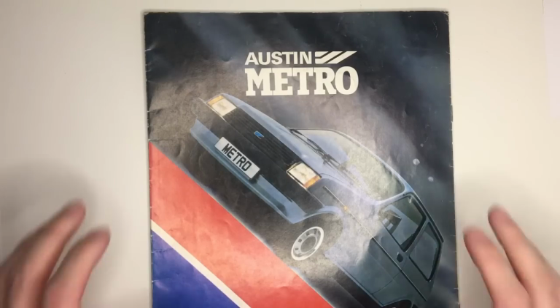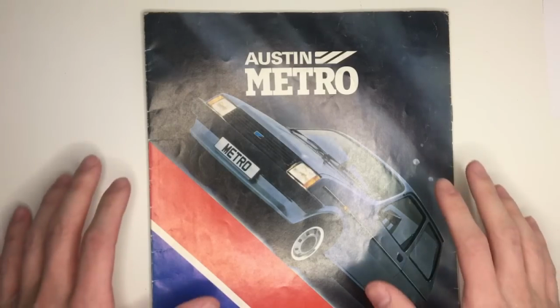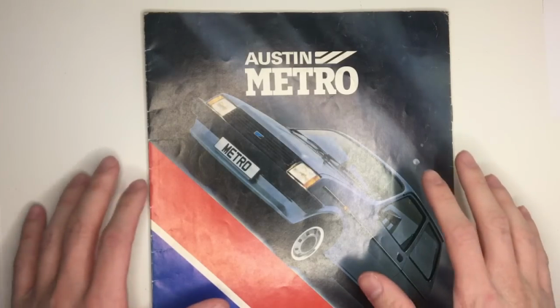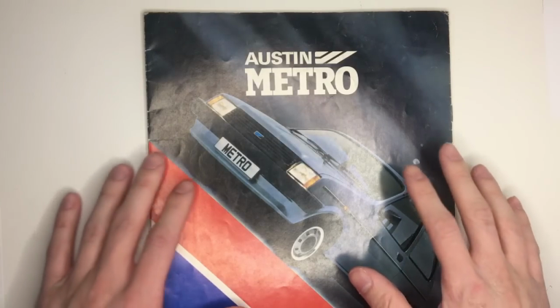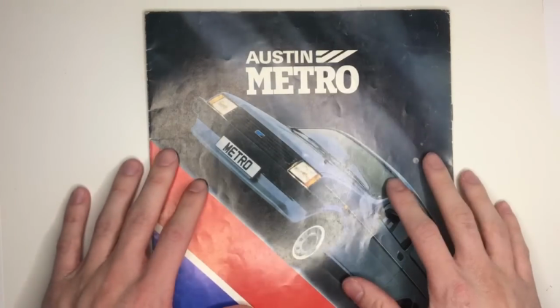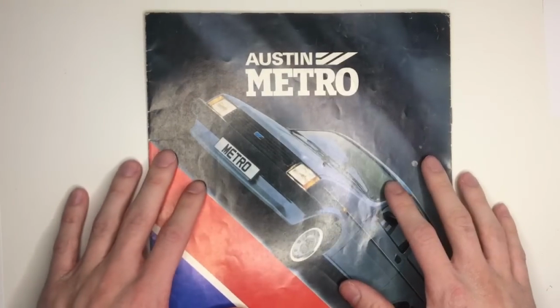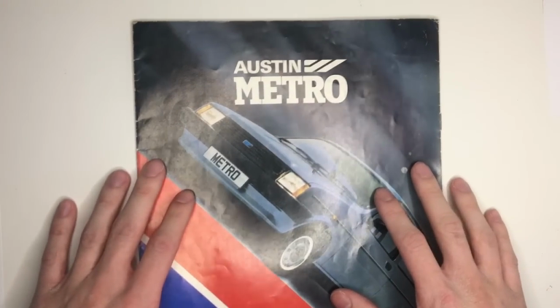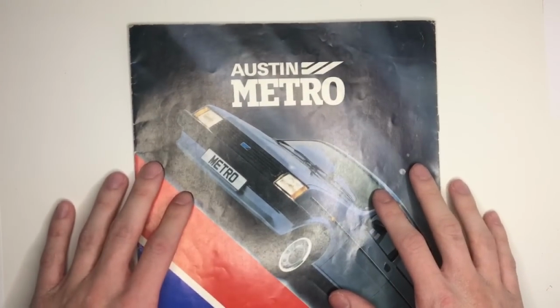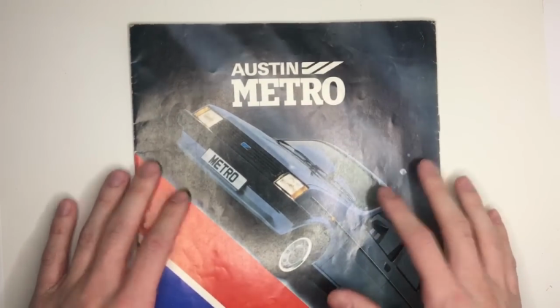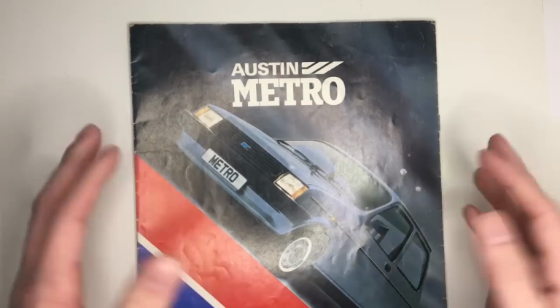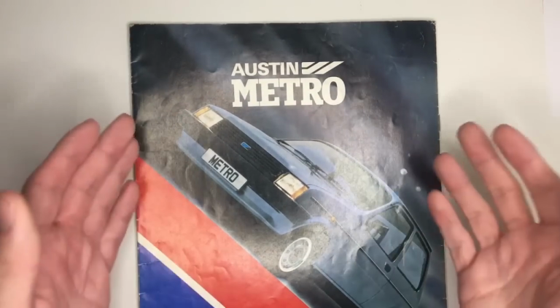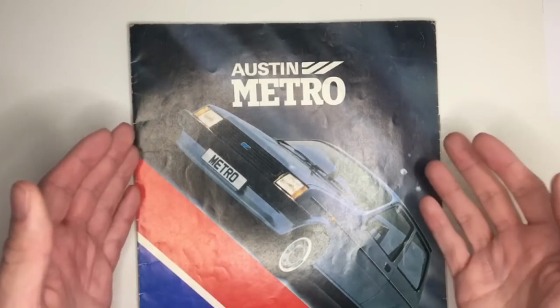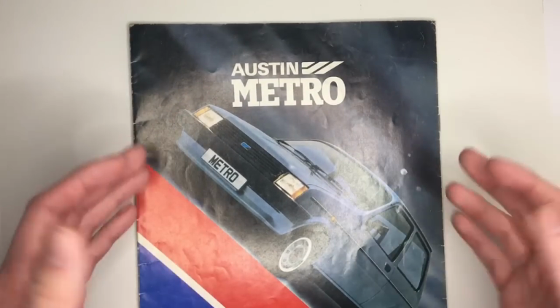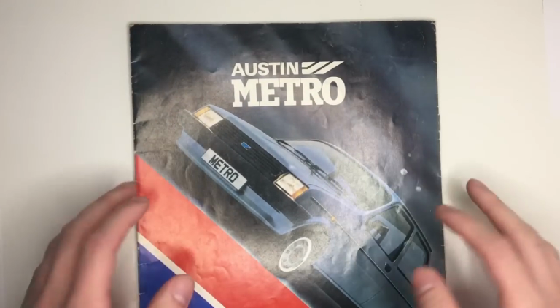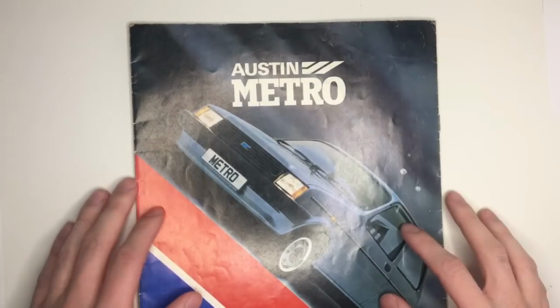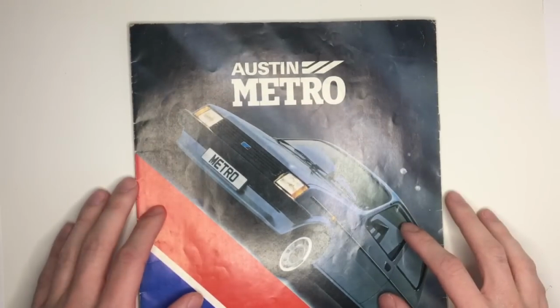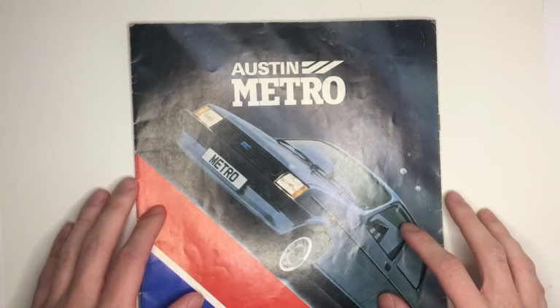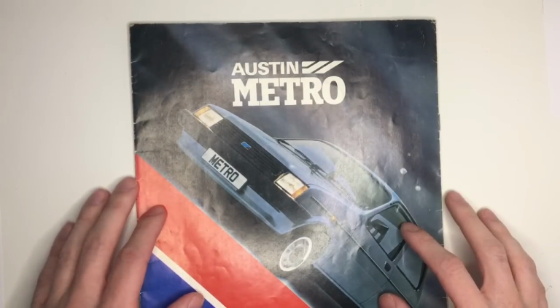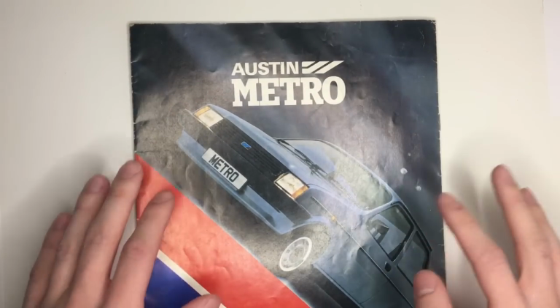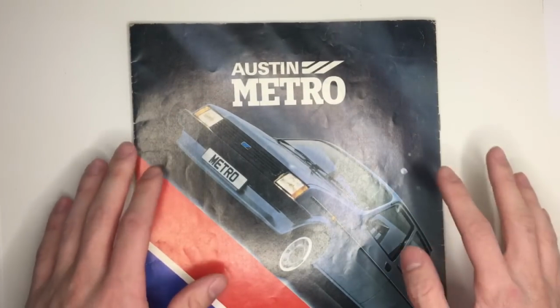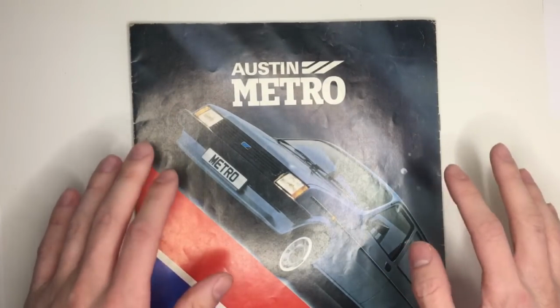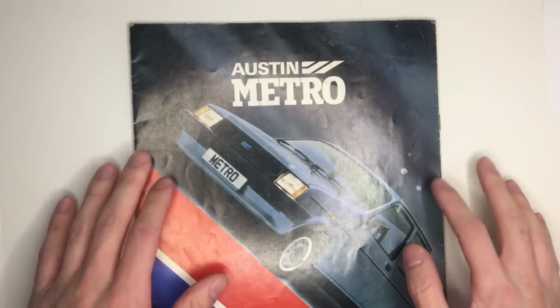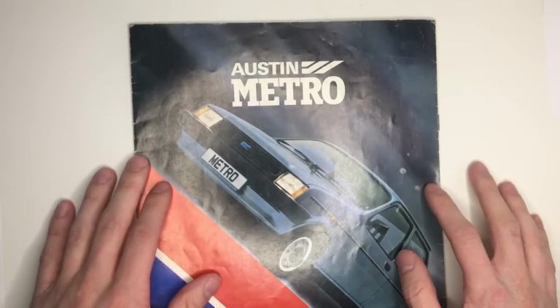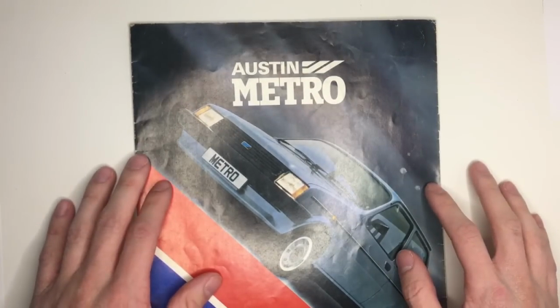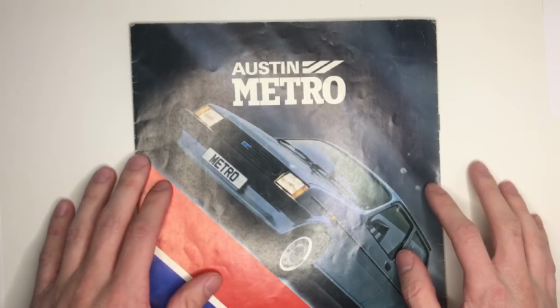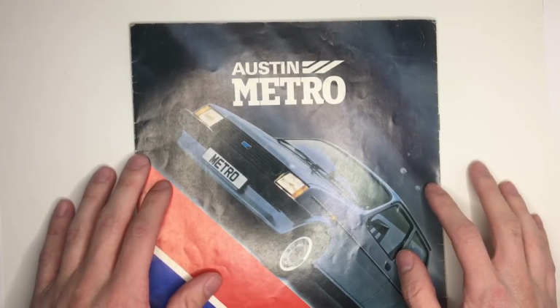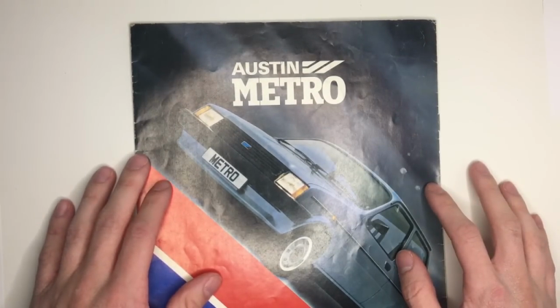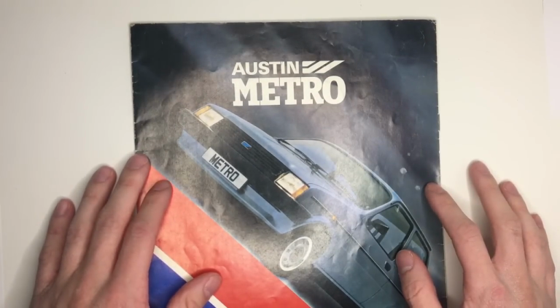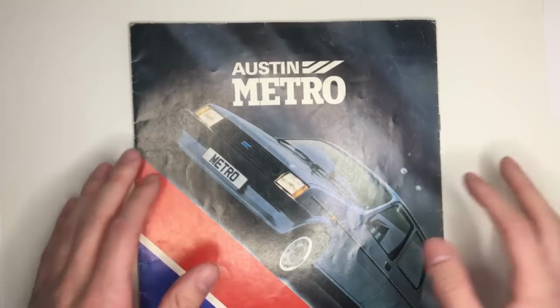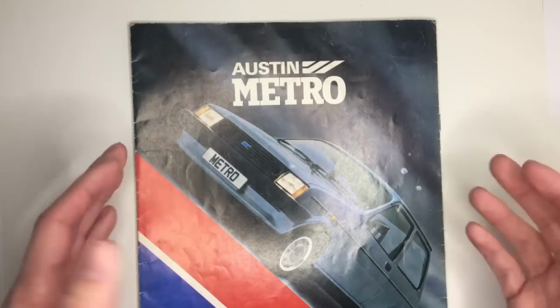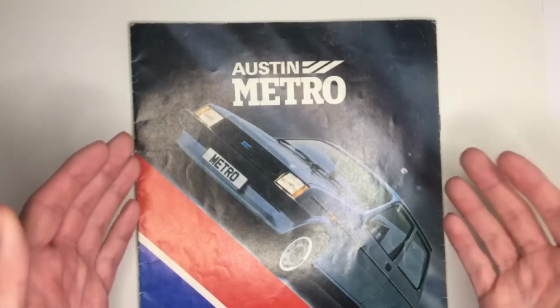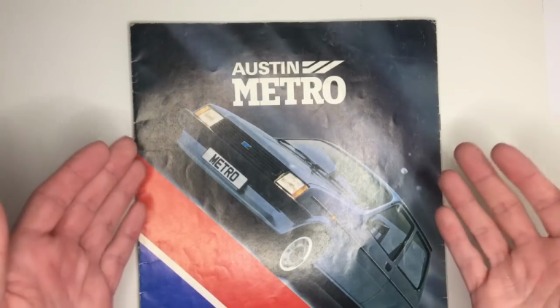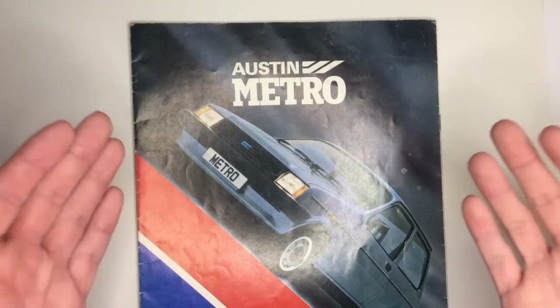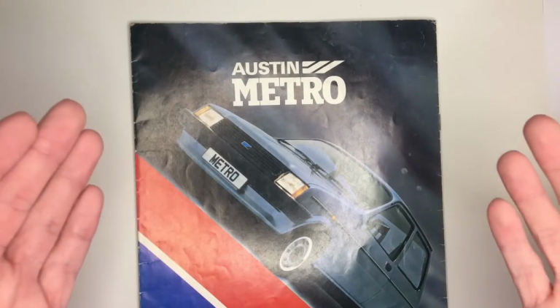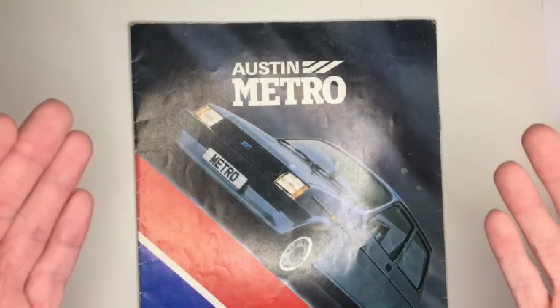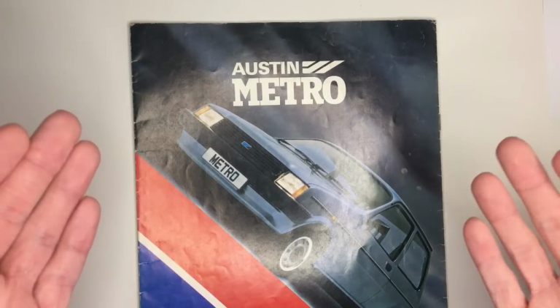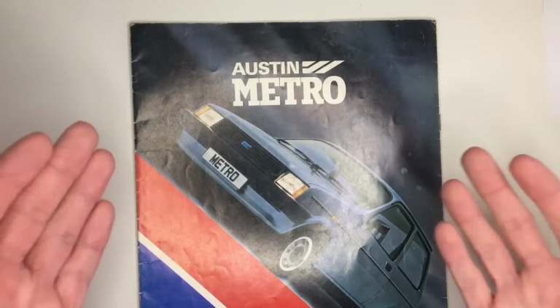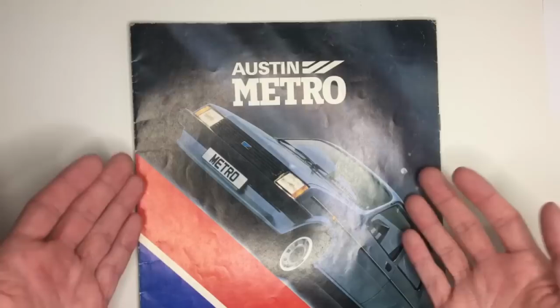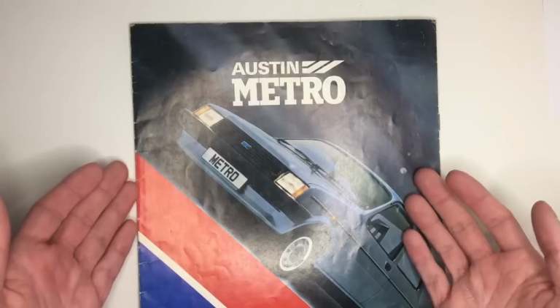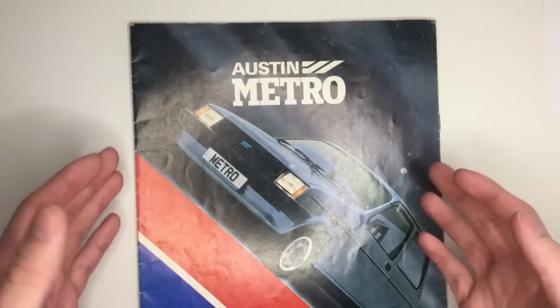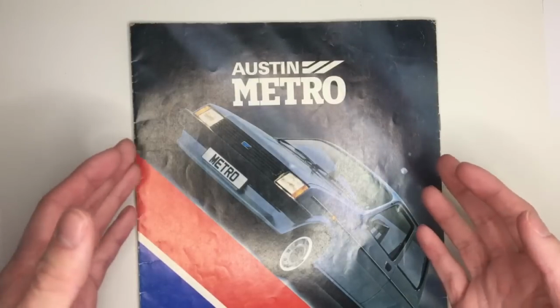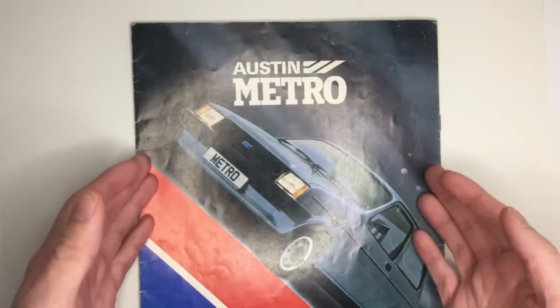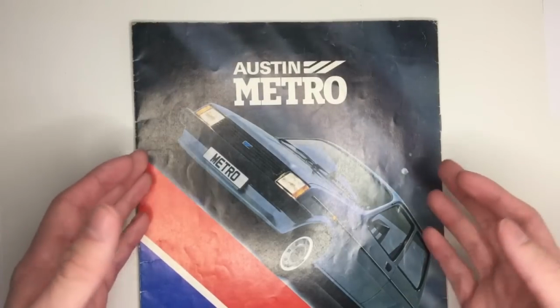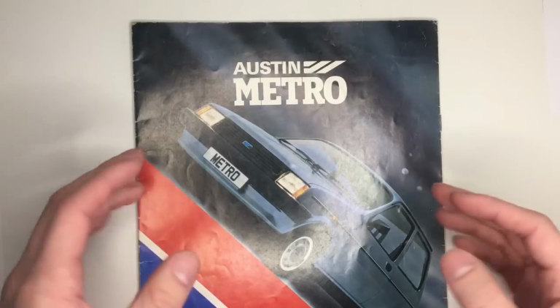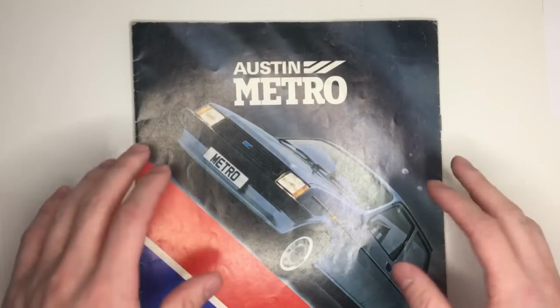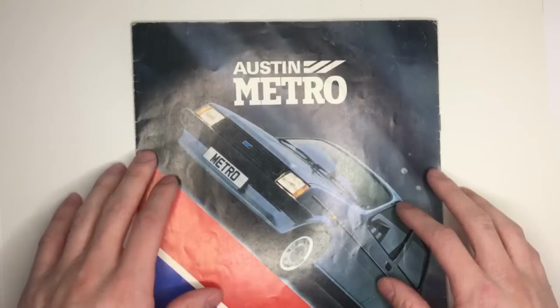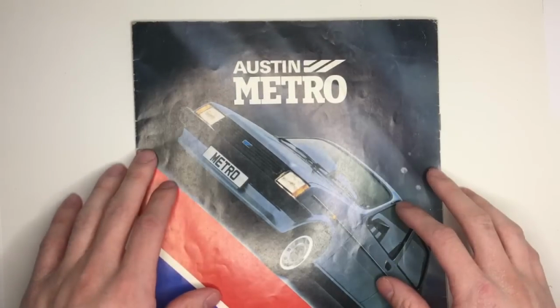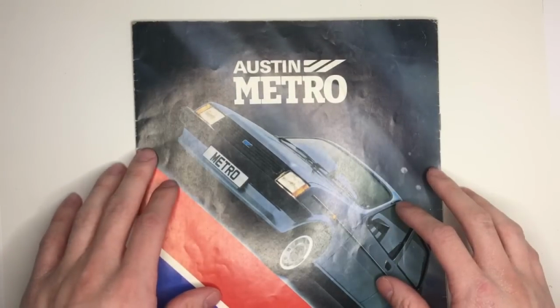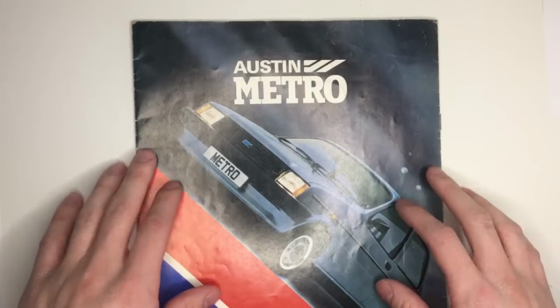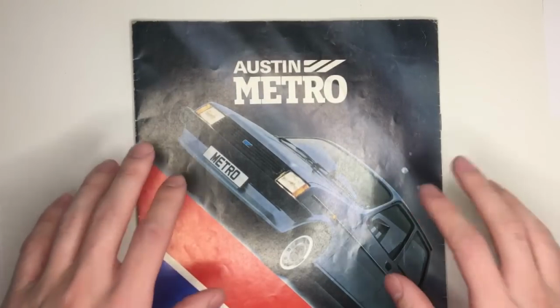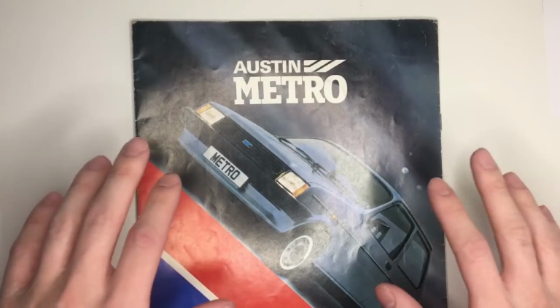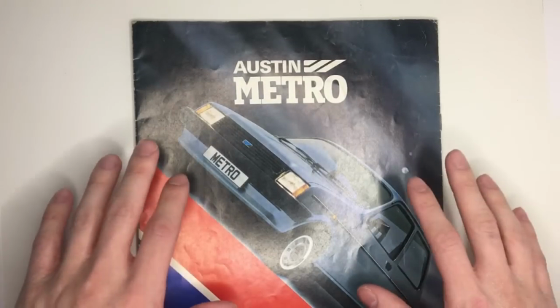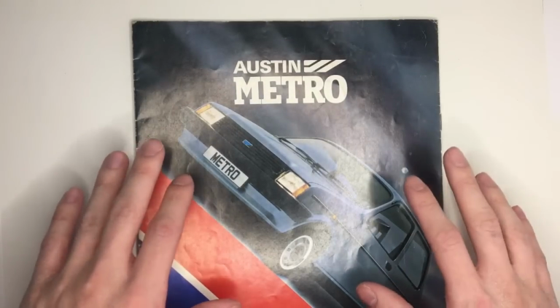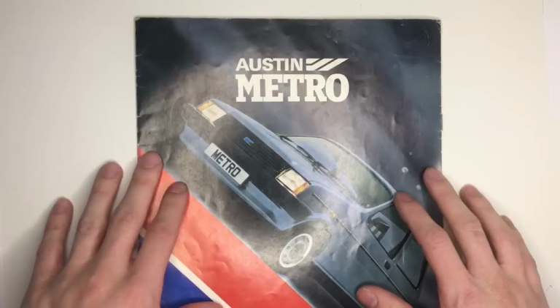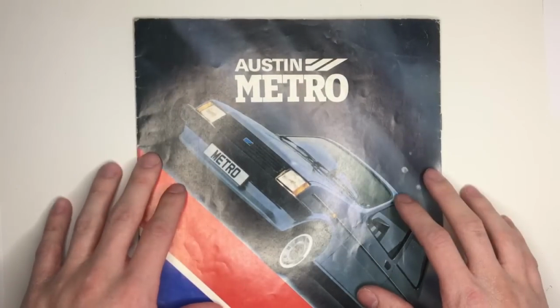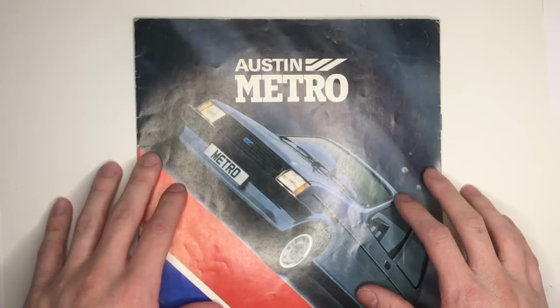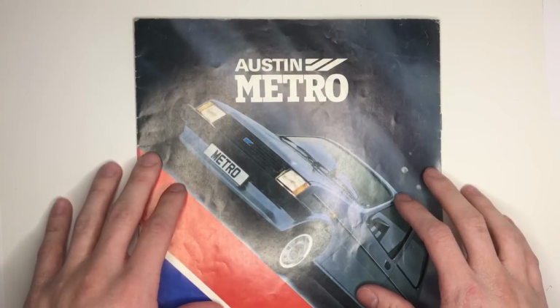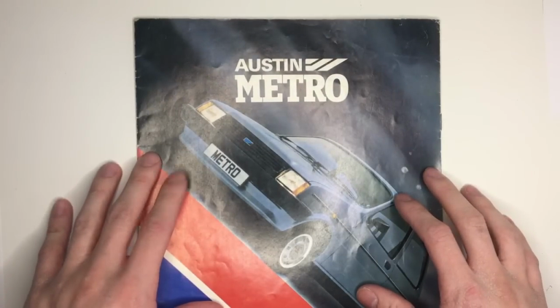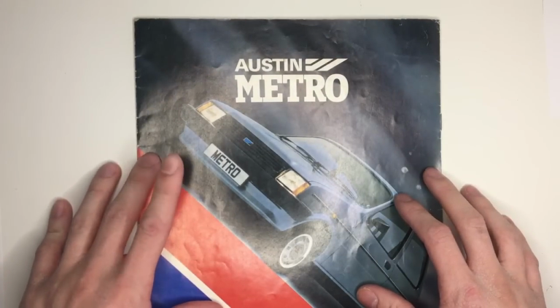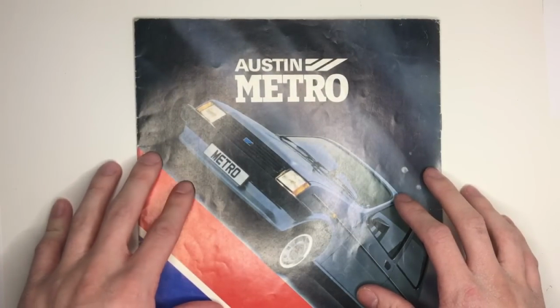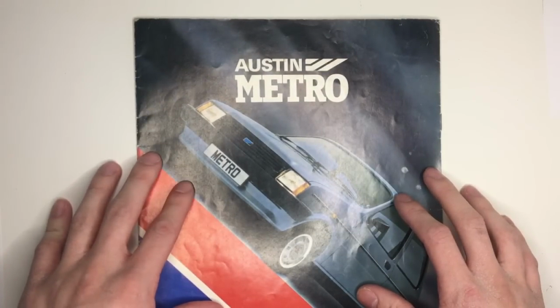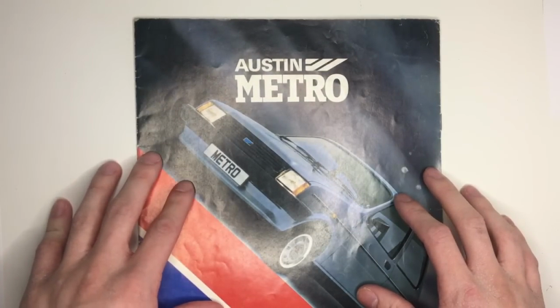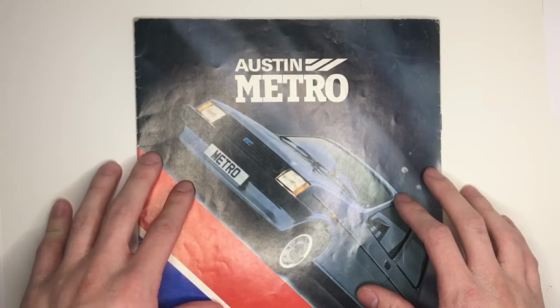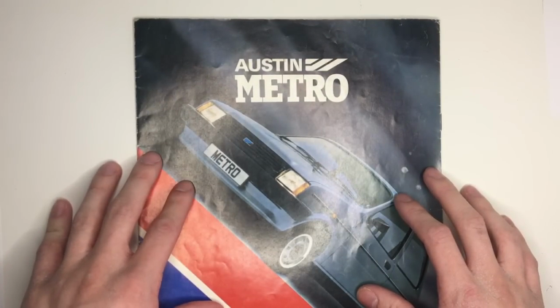Here we have a brochure for the Austin Metro from 1980. This was a pivotal car for the company and the dawn of a new age.